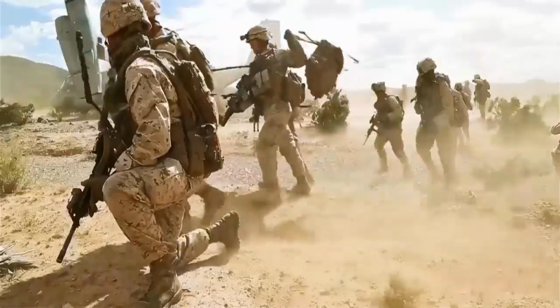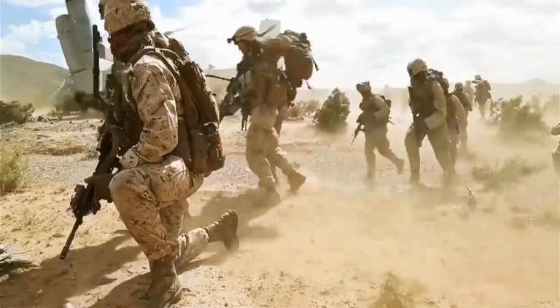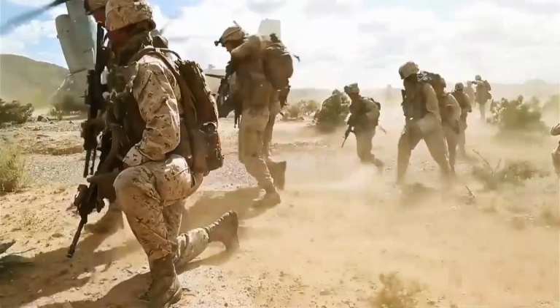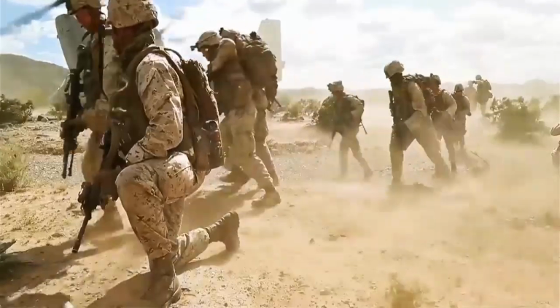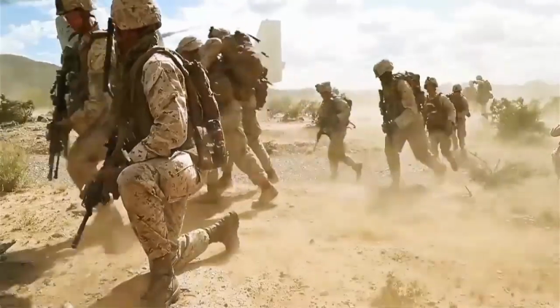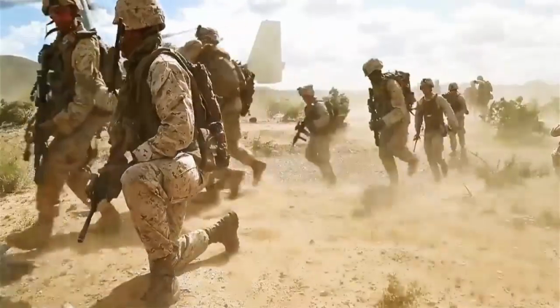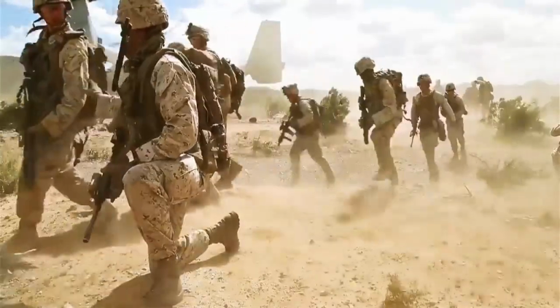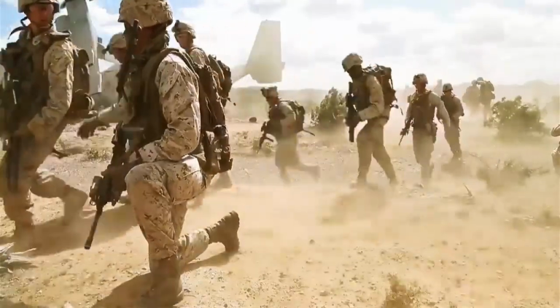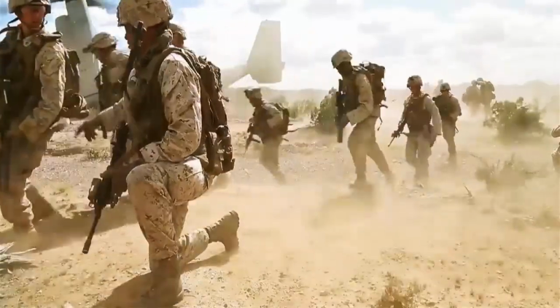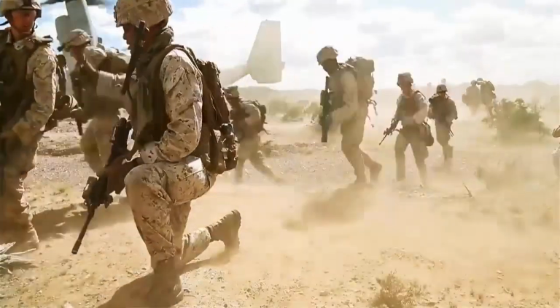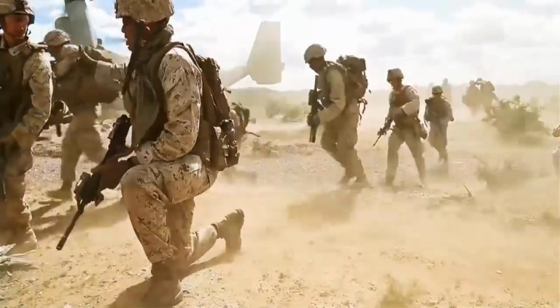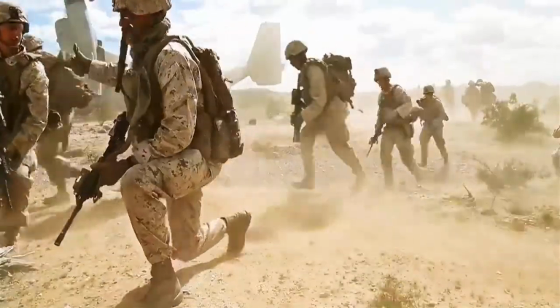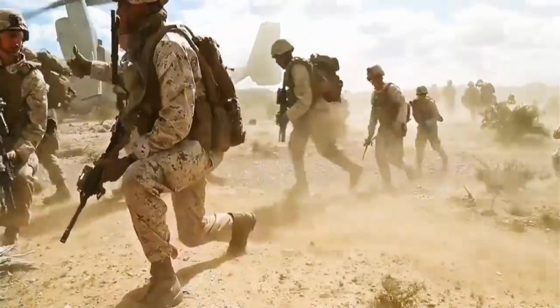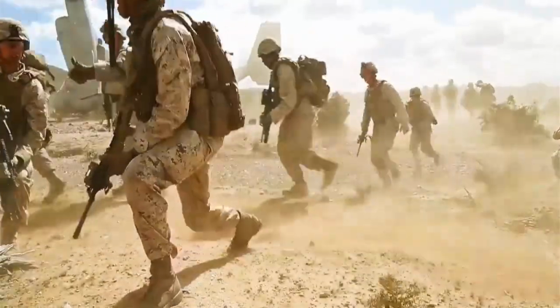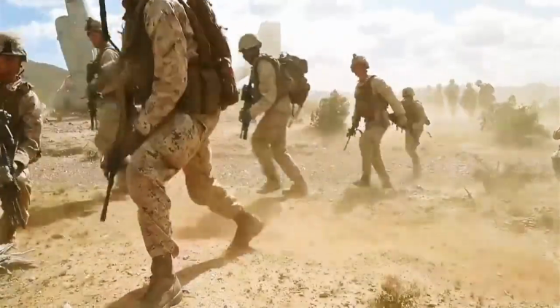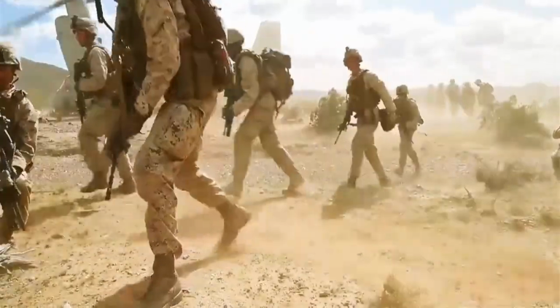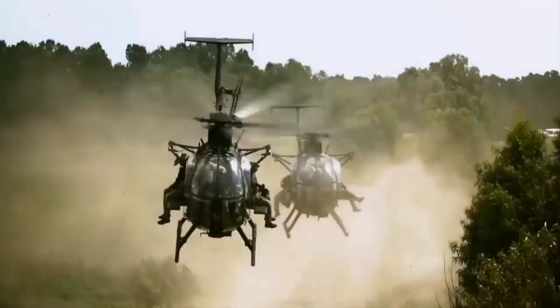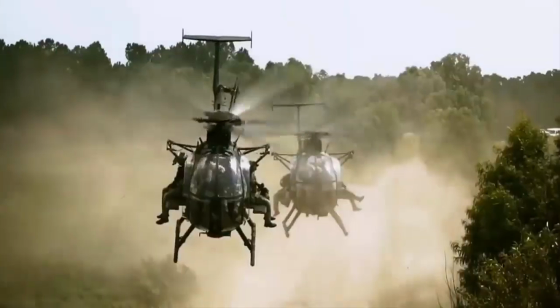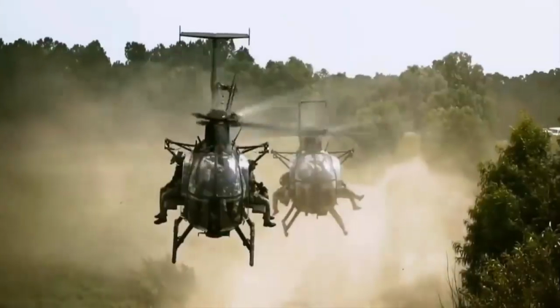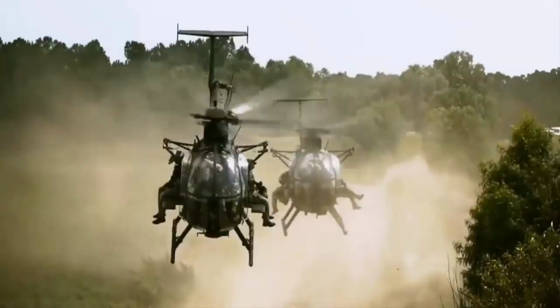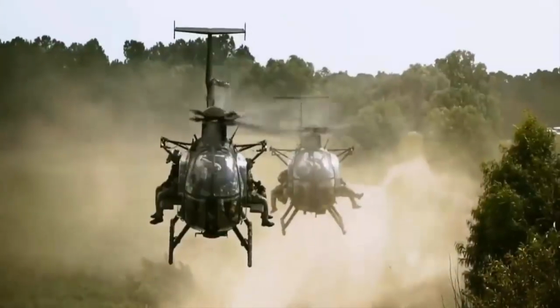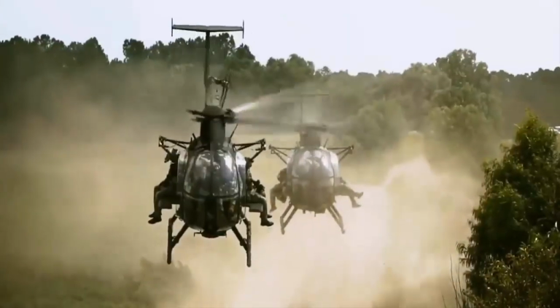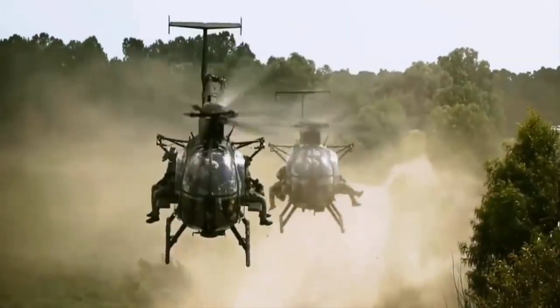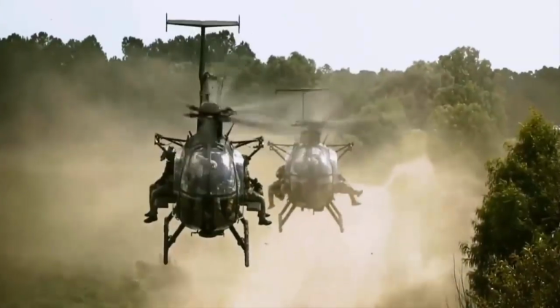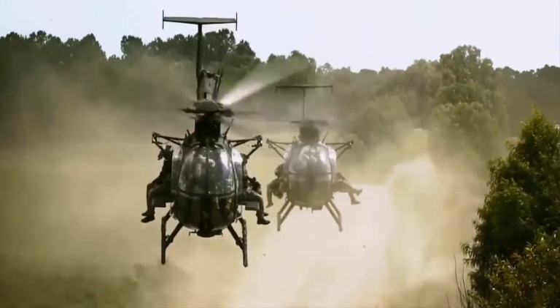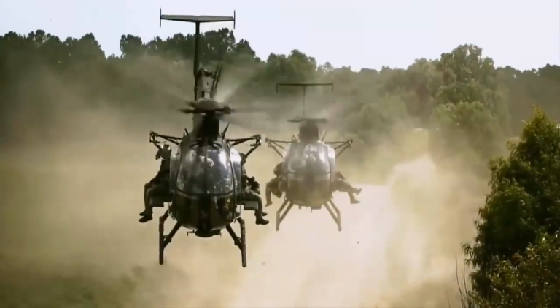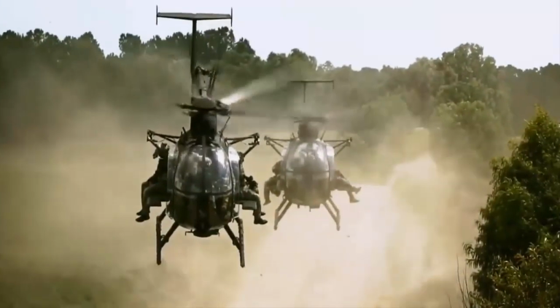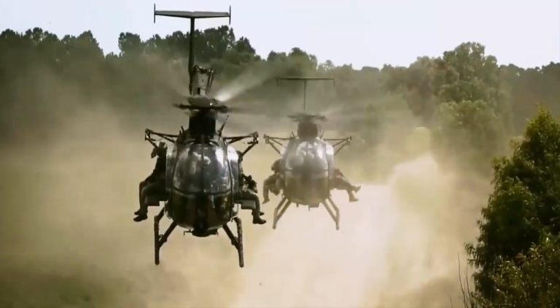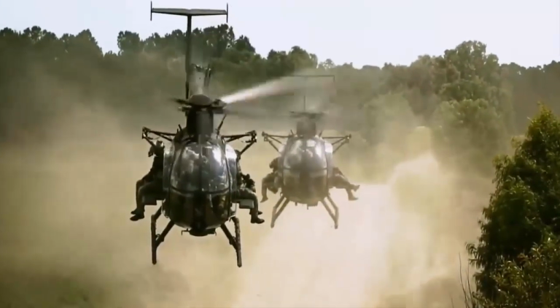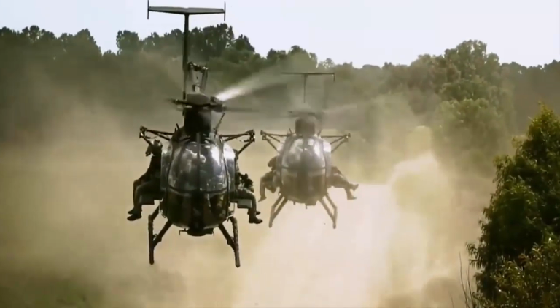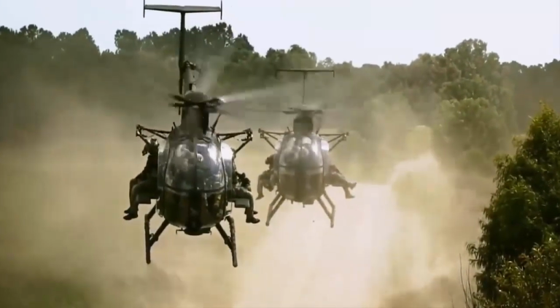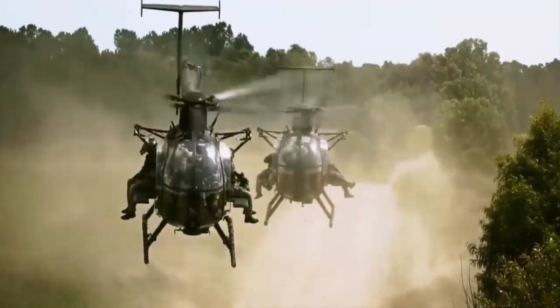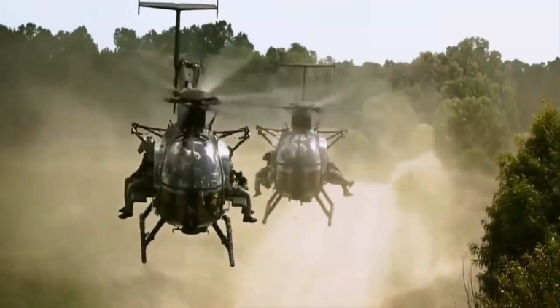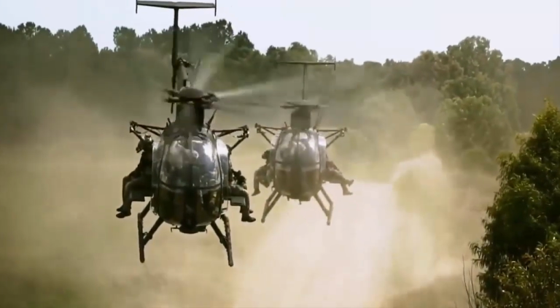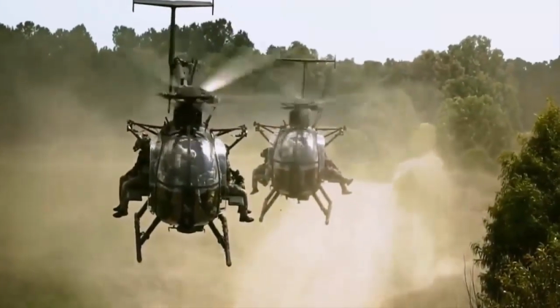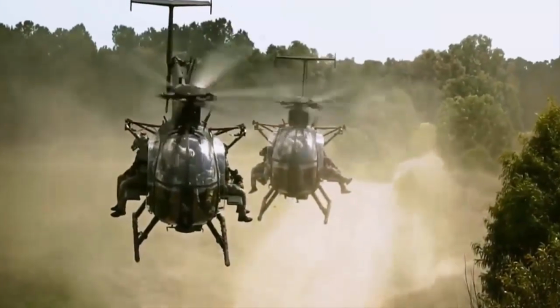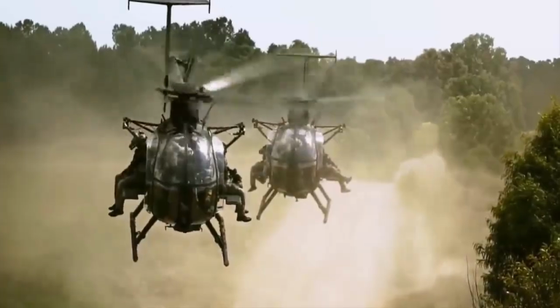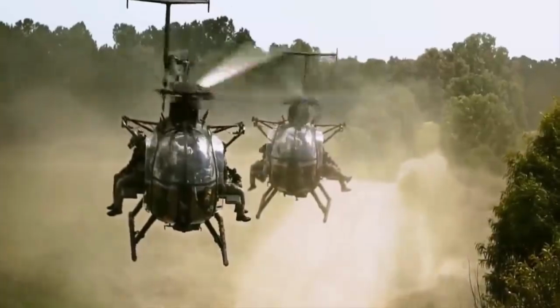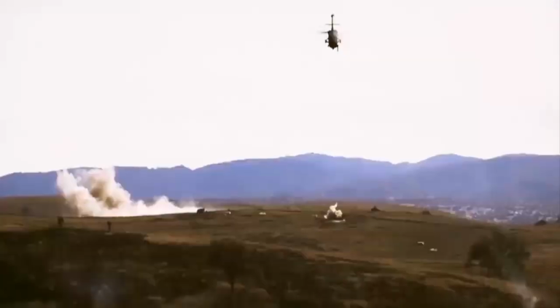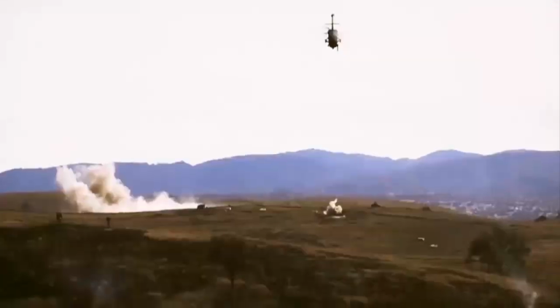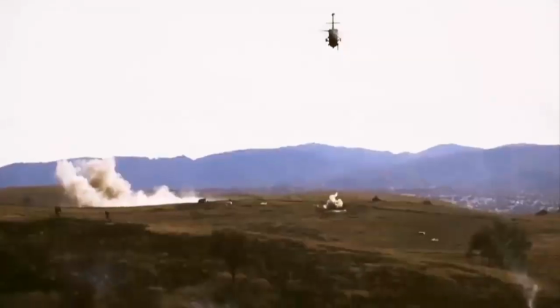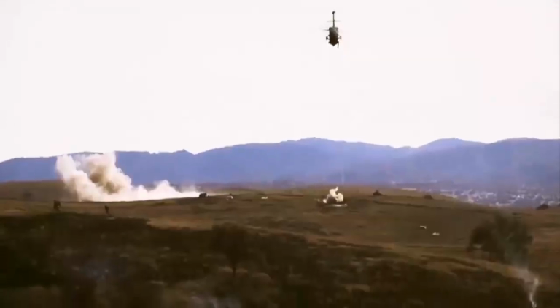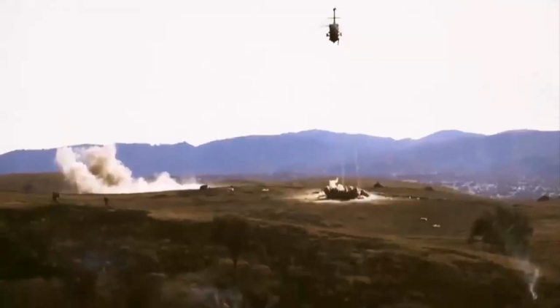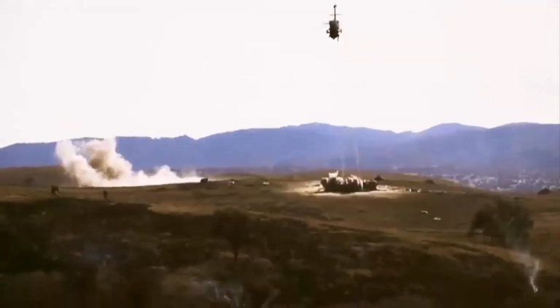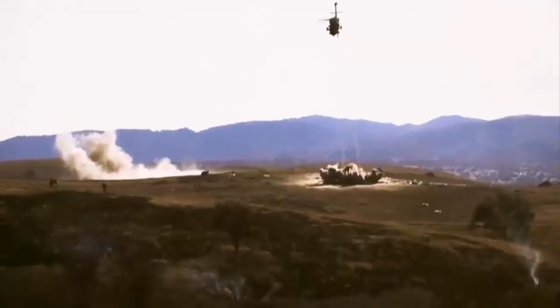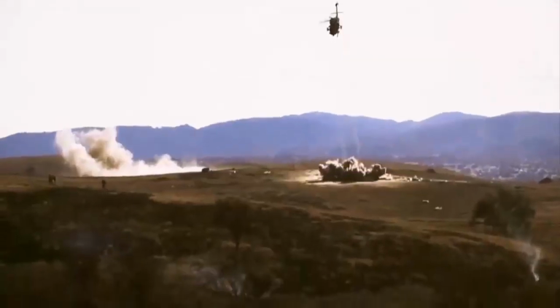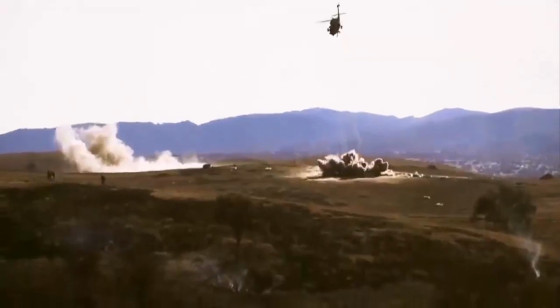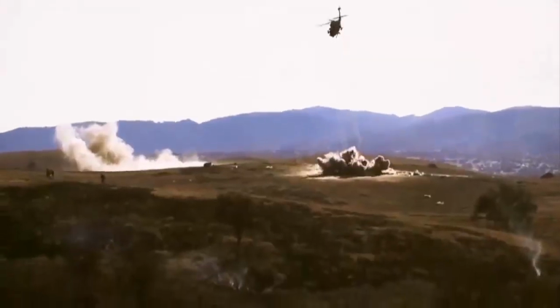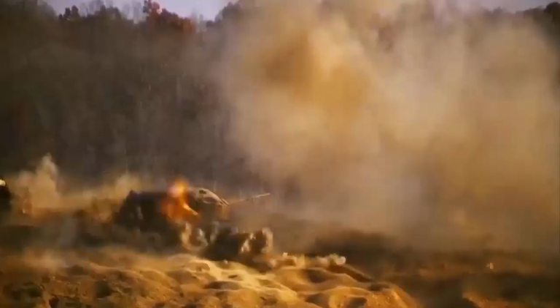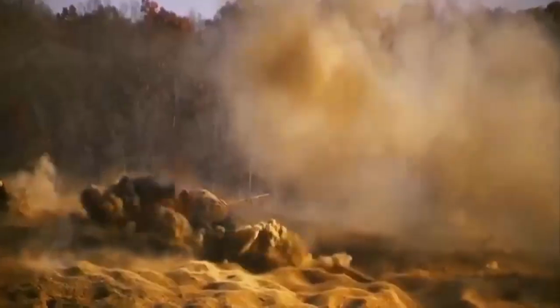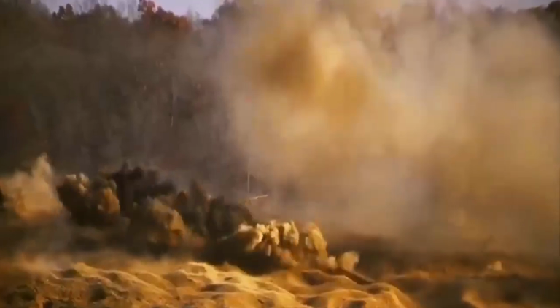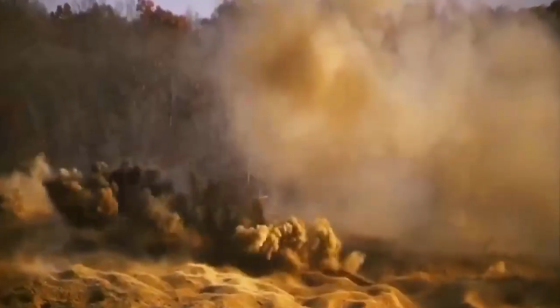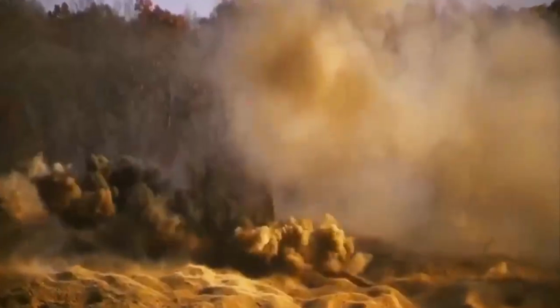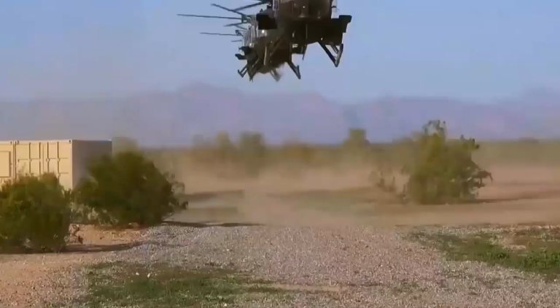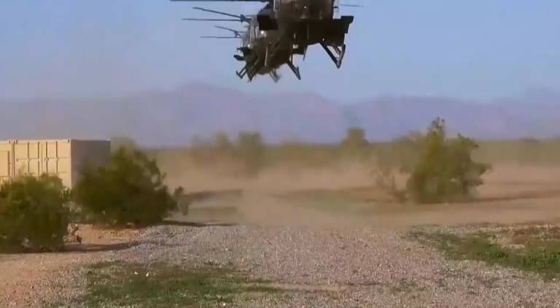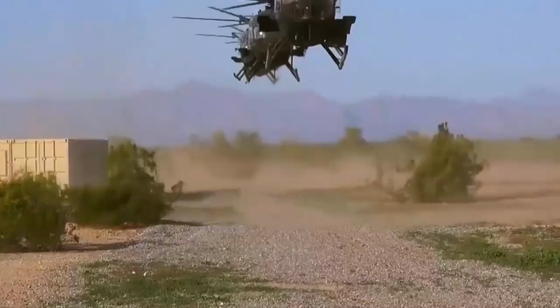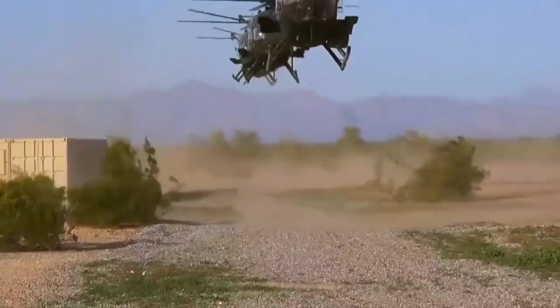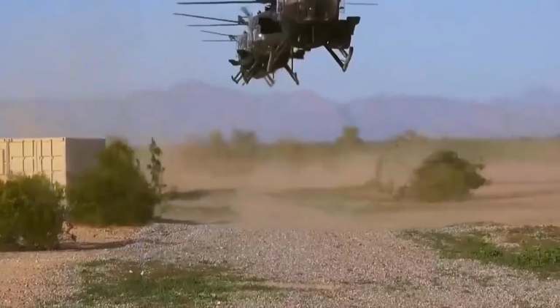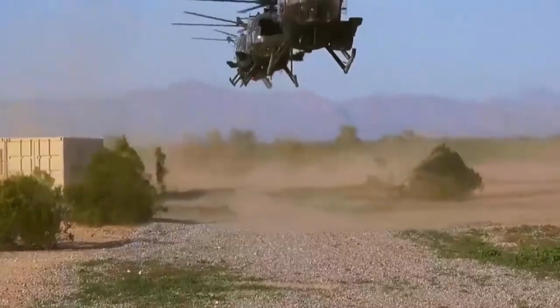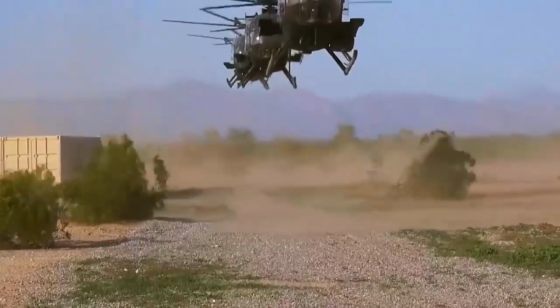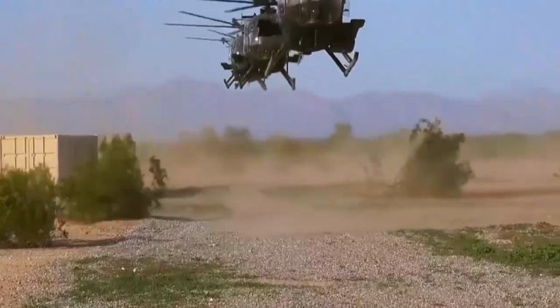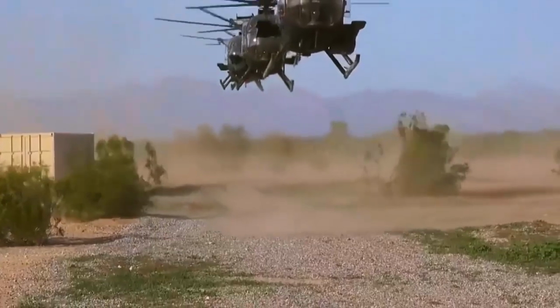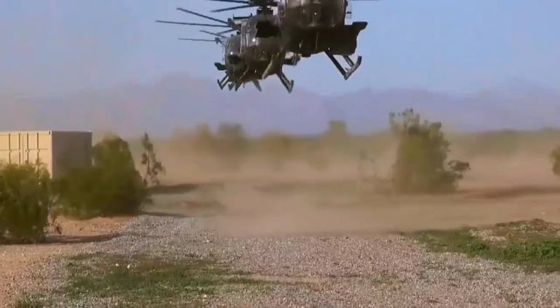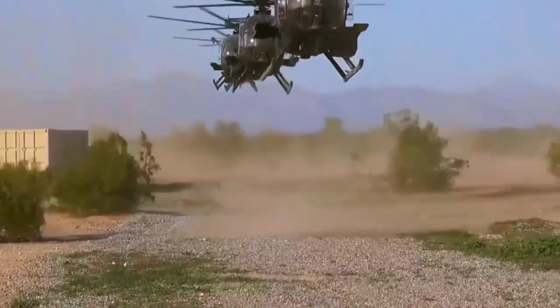With 235 liters of internal fuel, the MH-6 has a maximum range of 430 kilometers.